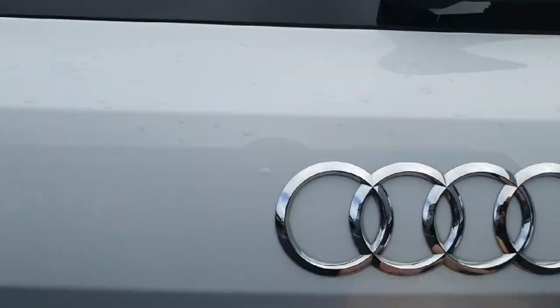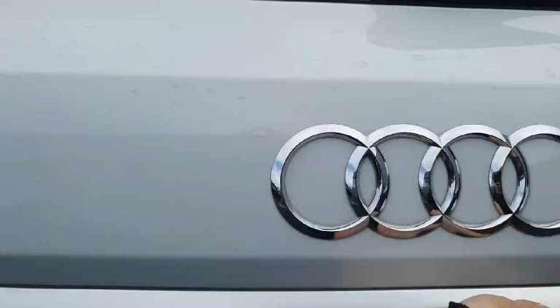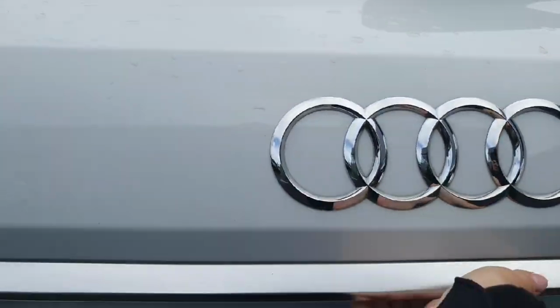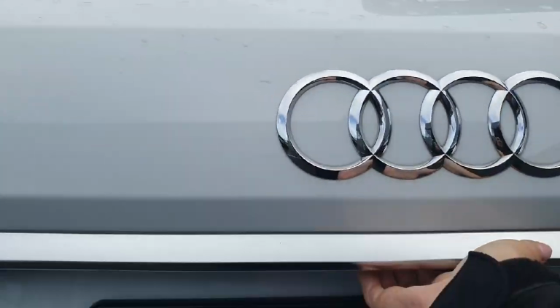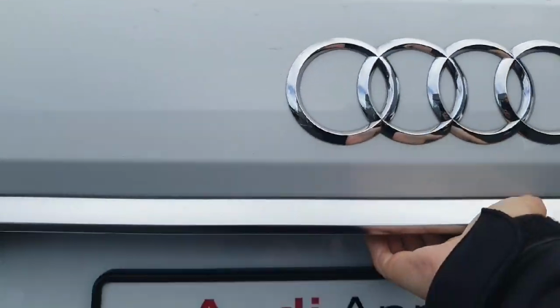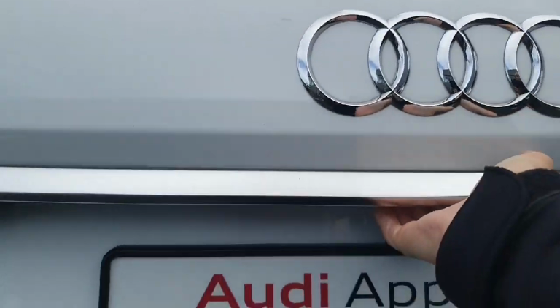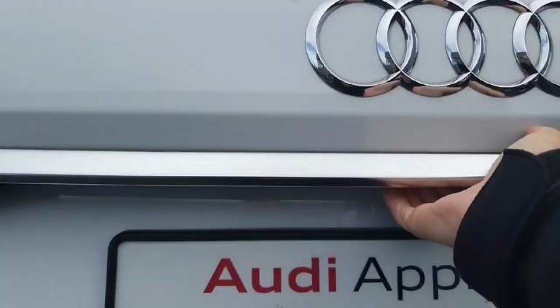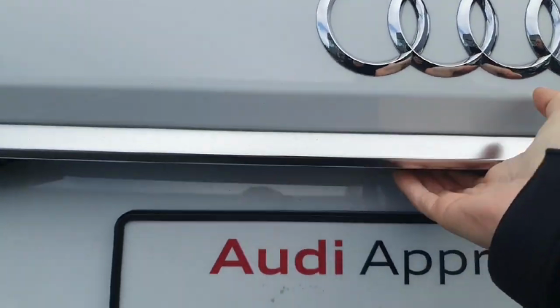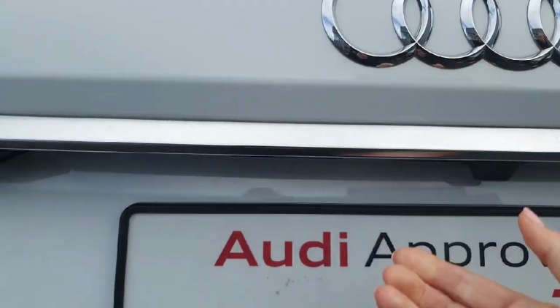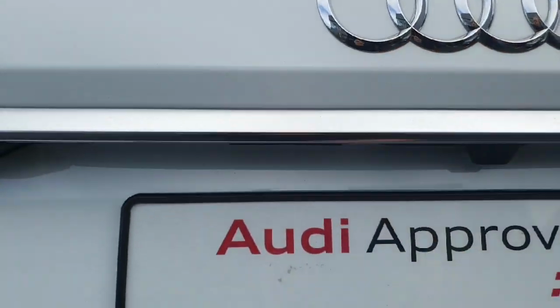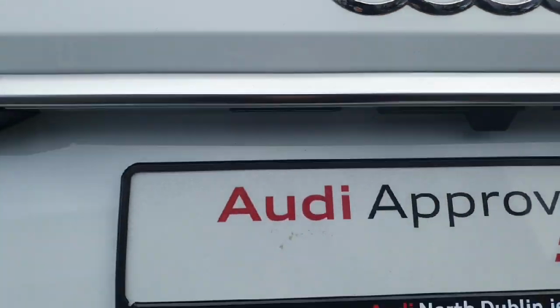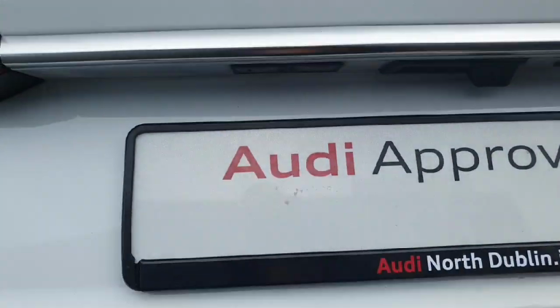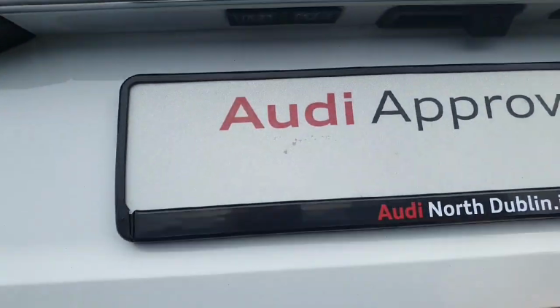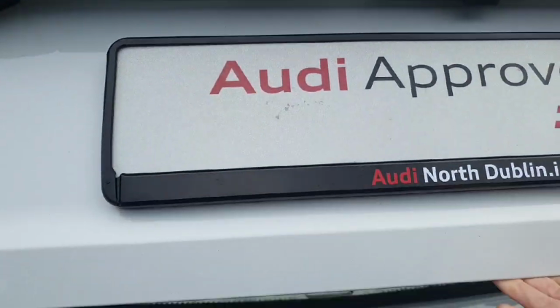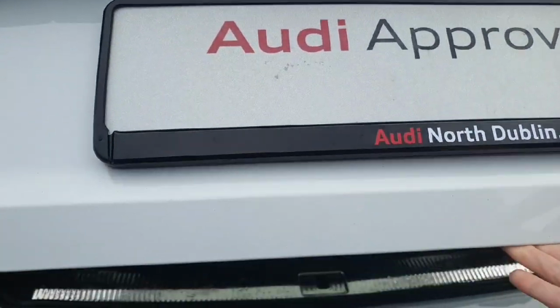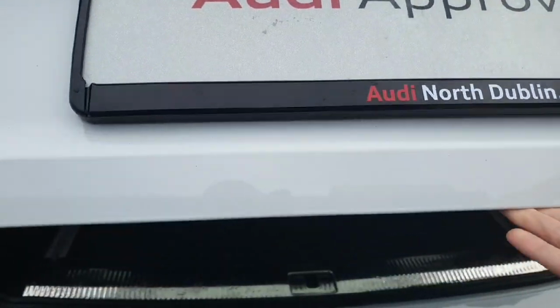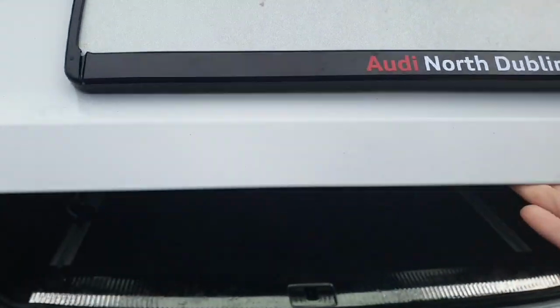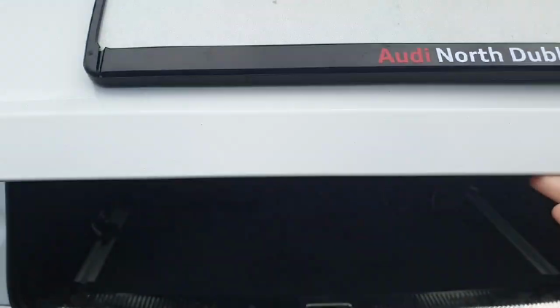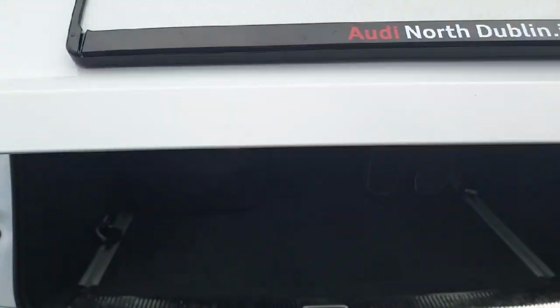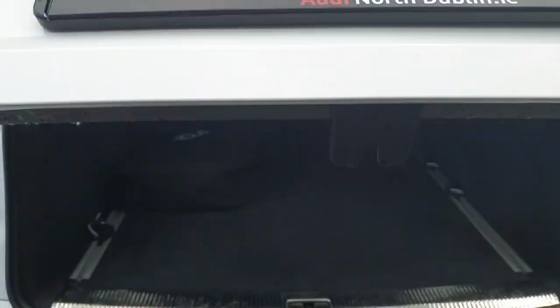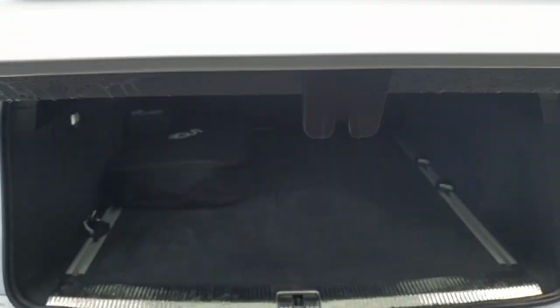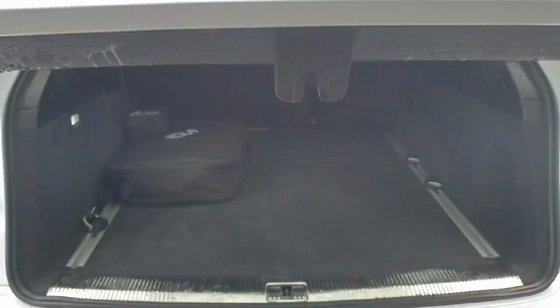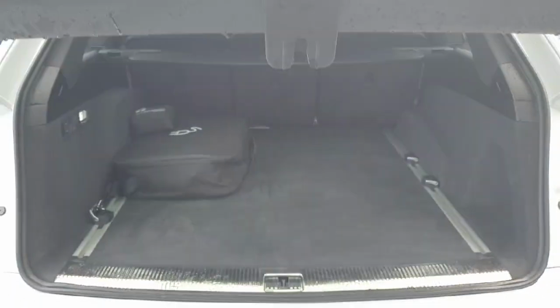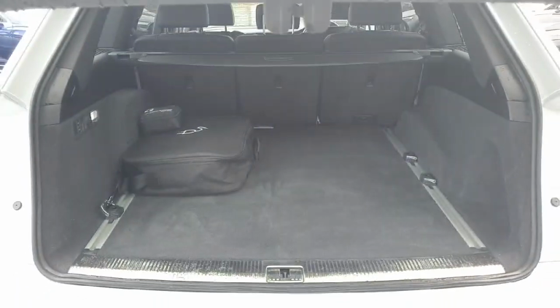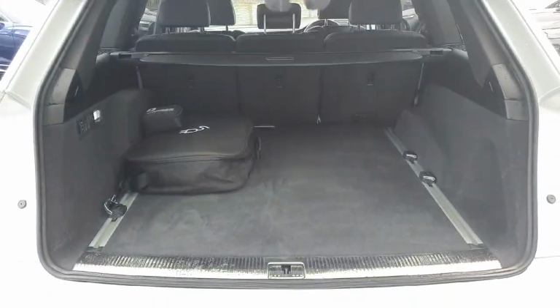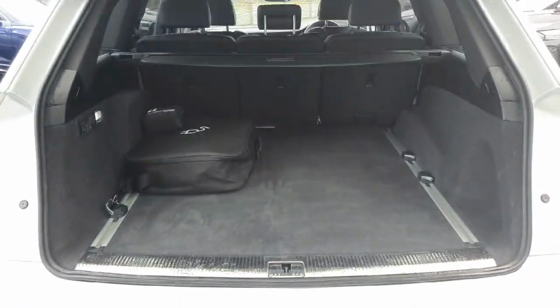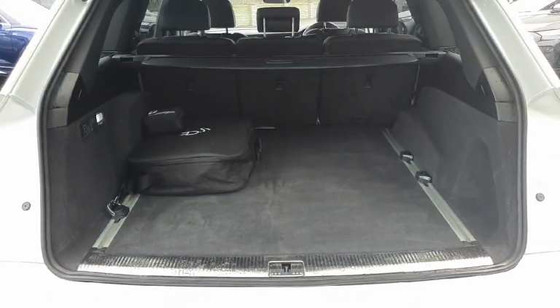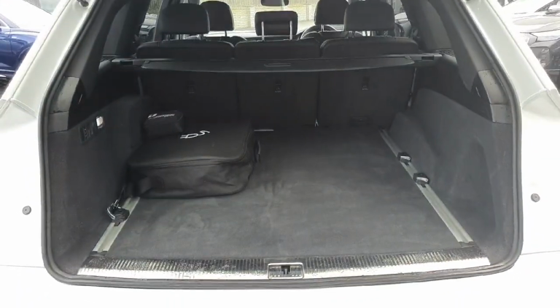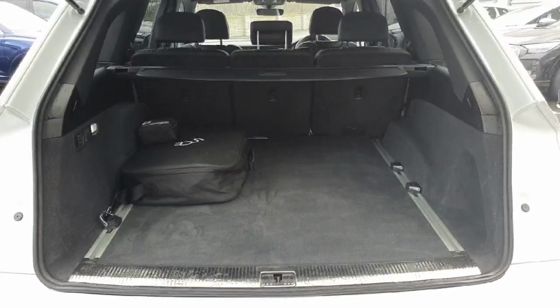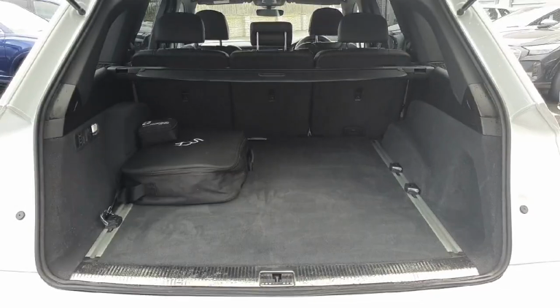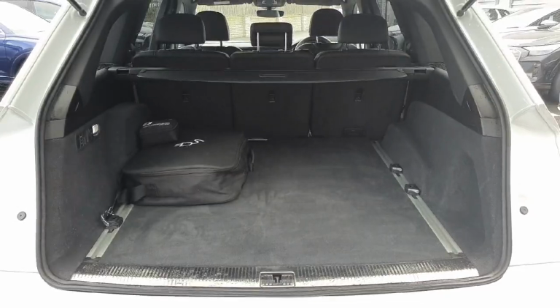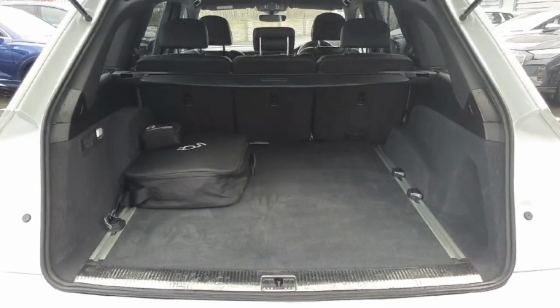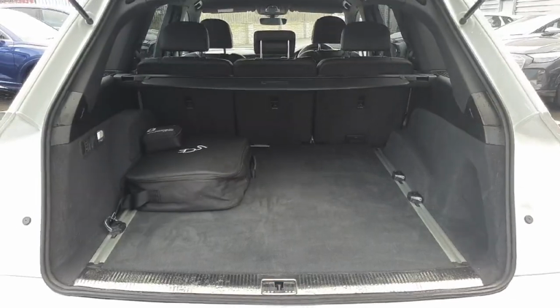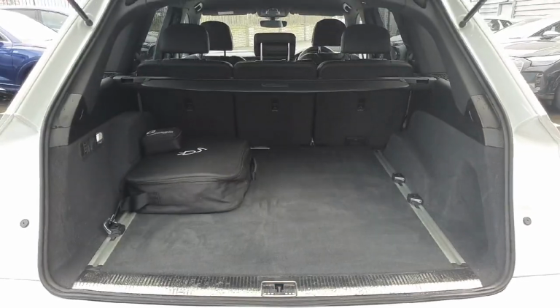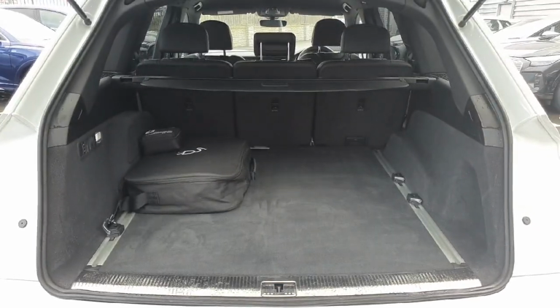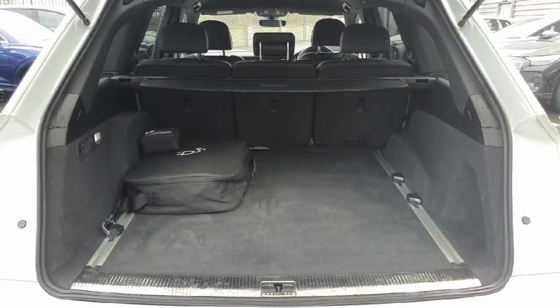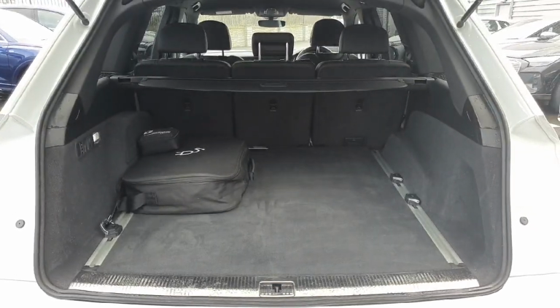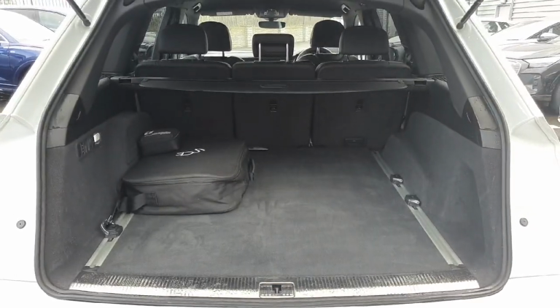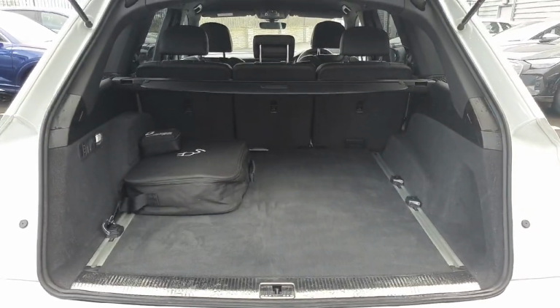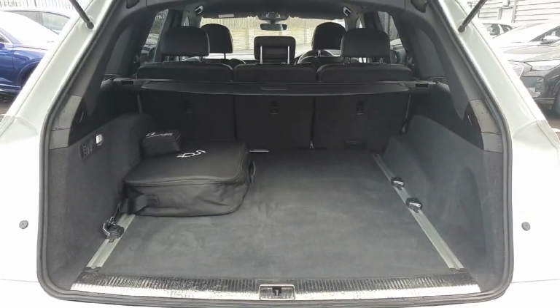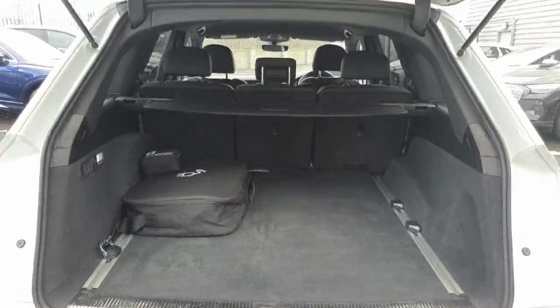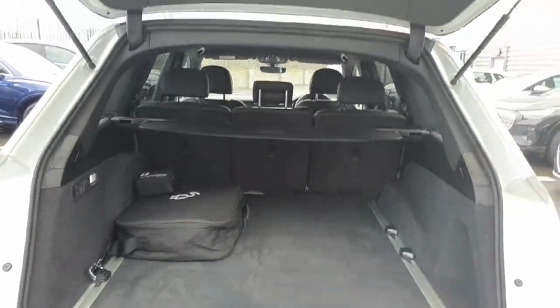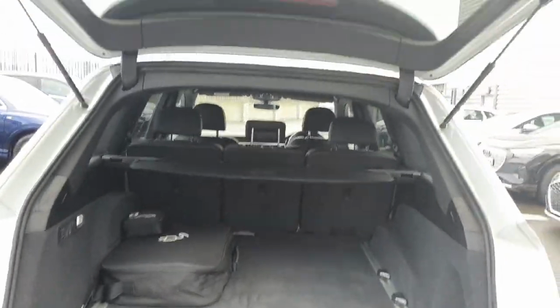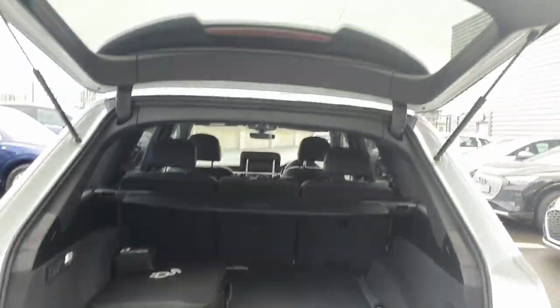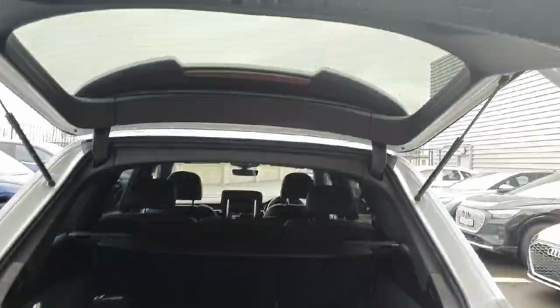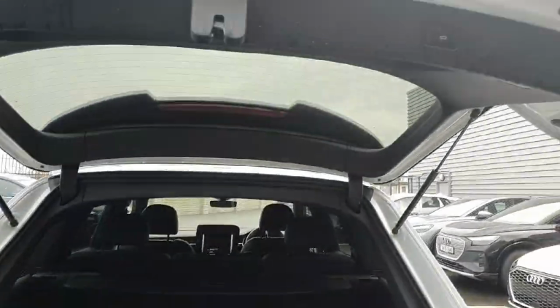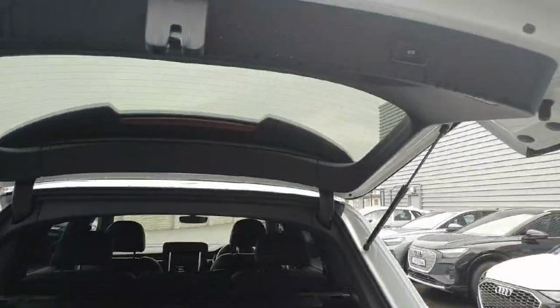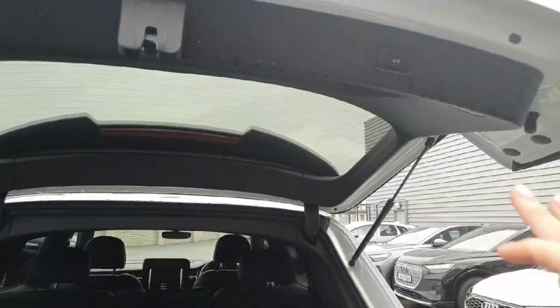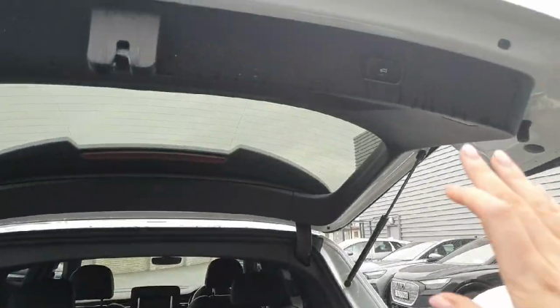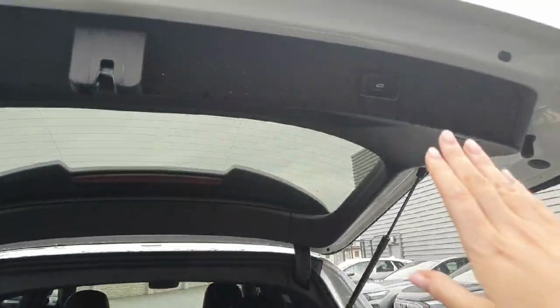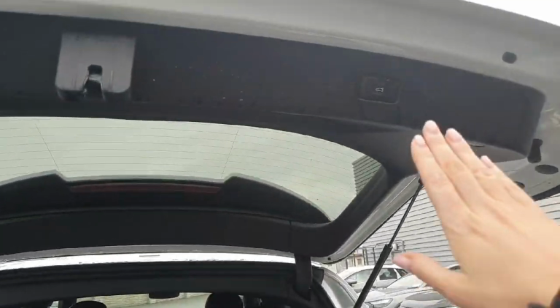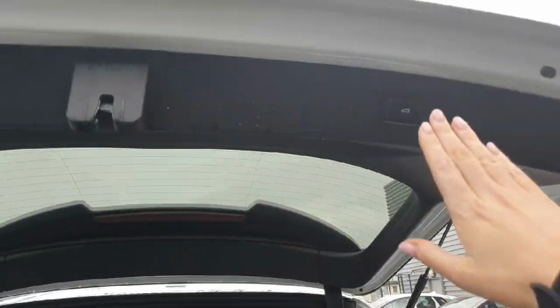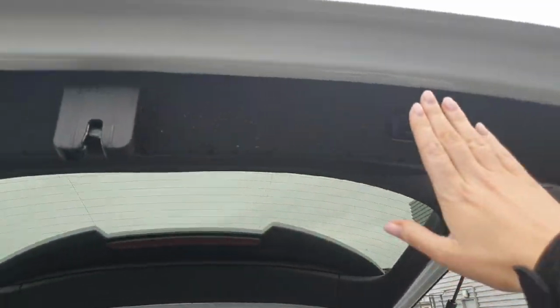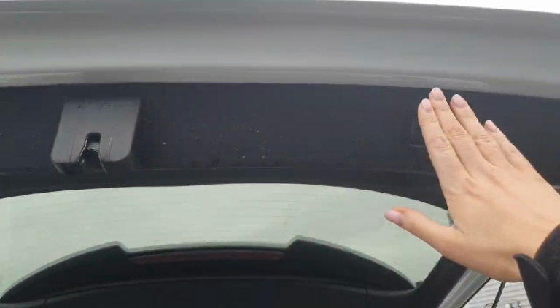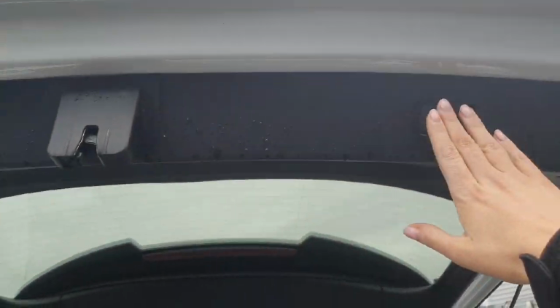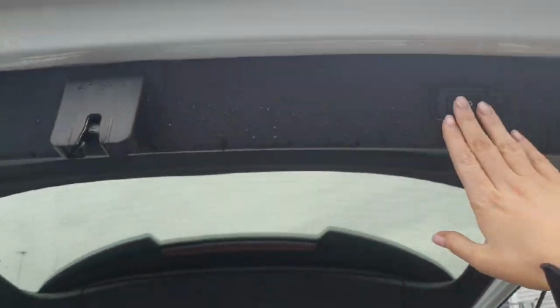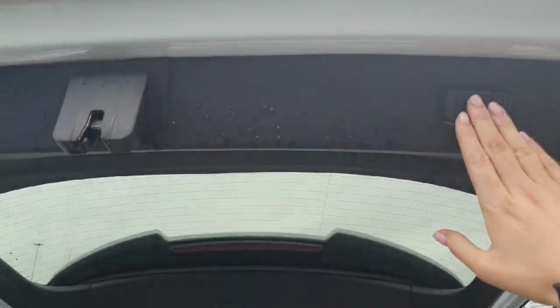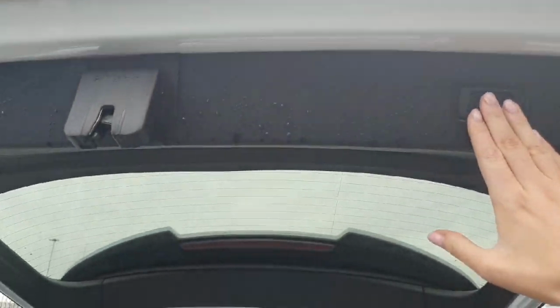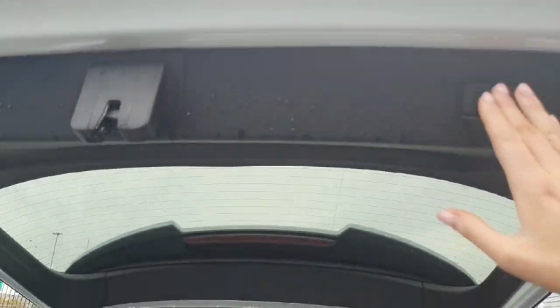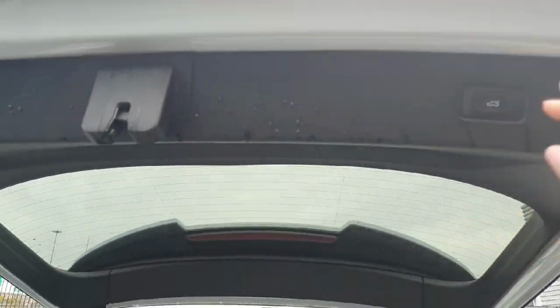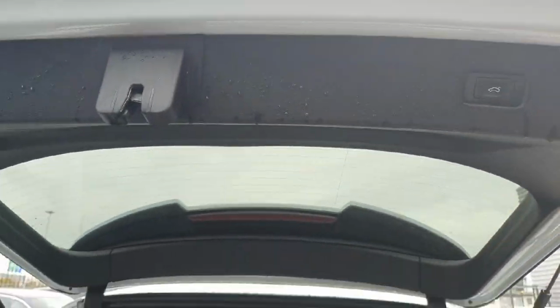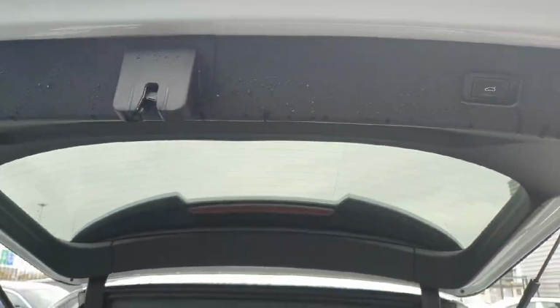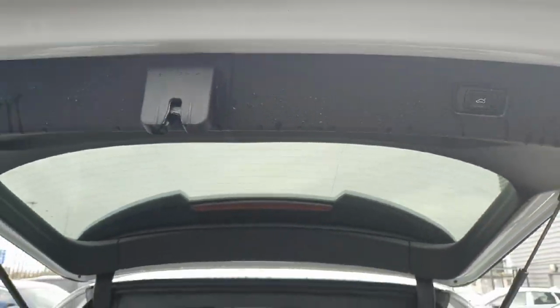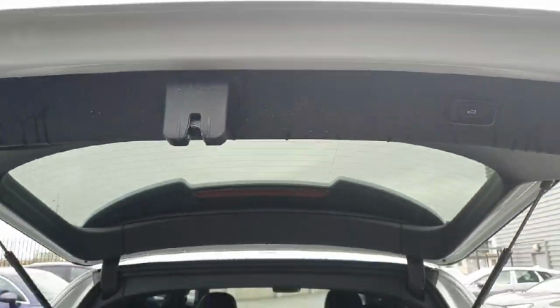The boot space in this Q7 is incredibly spacious, and it can be closed with just the touch of a button.